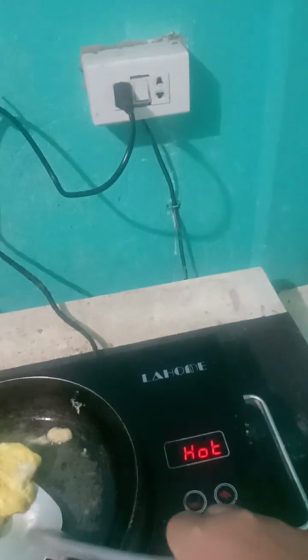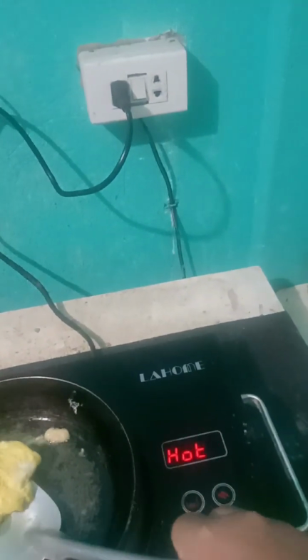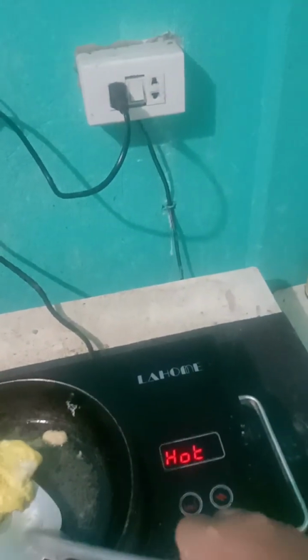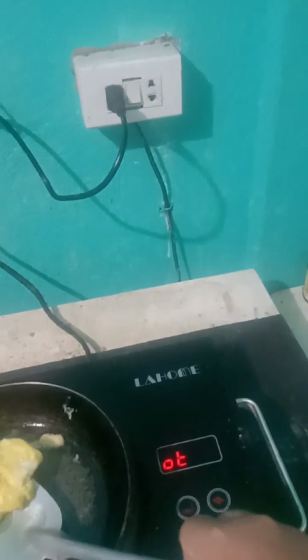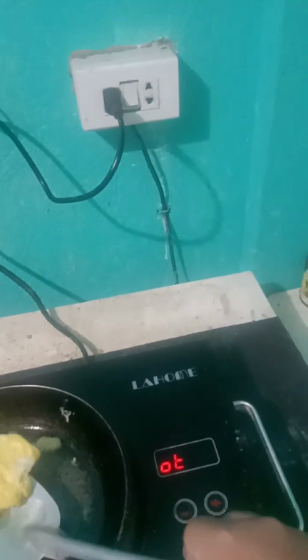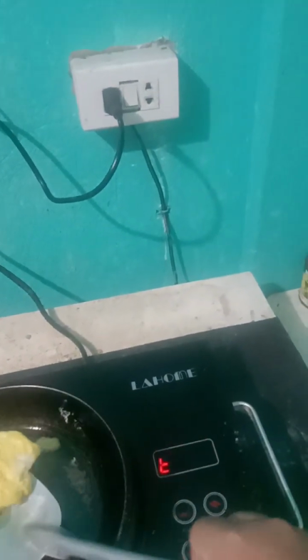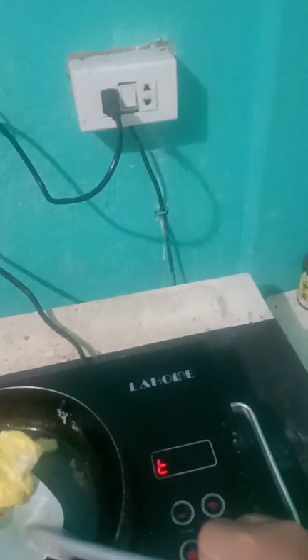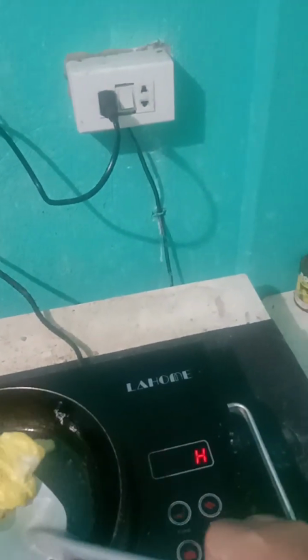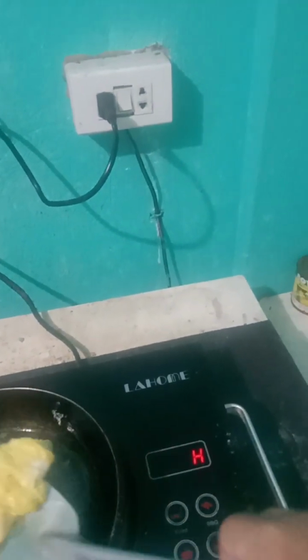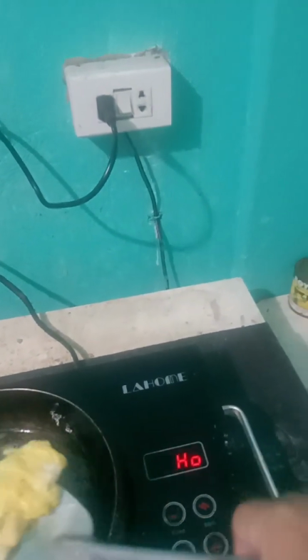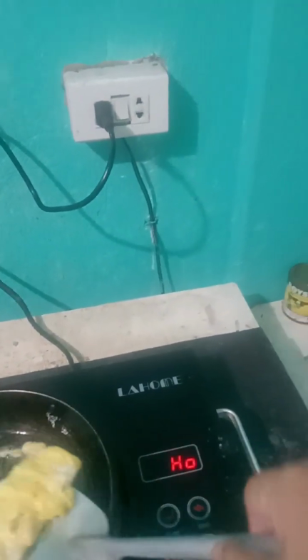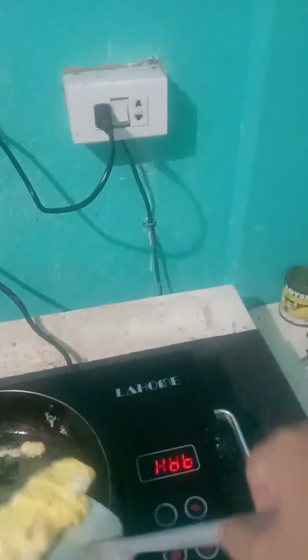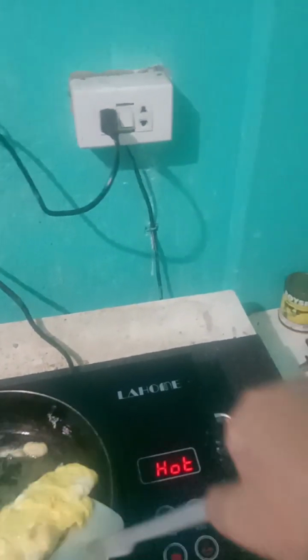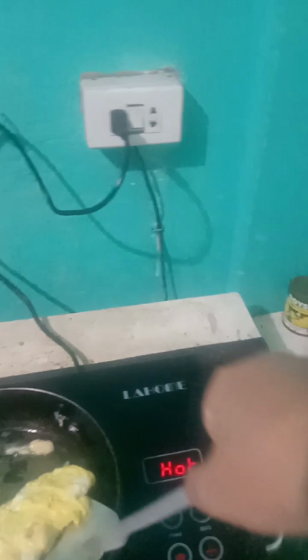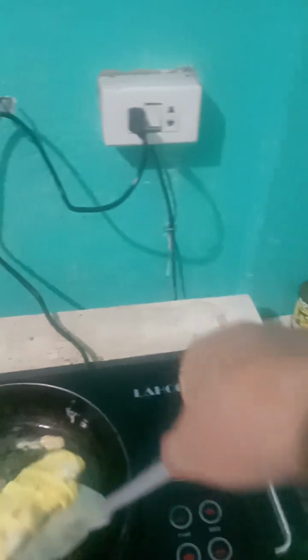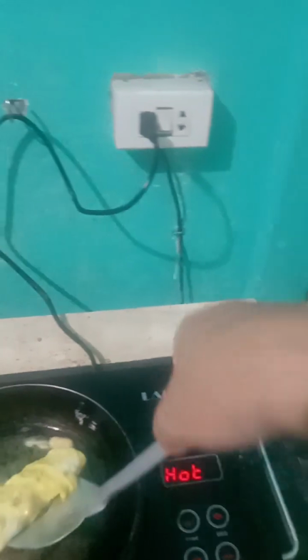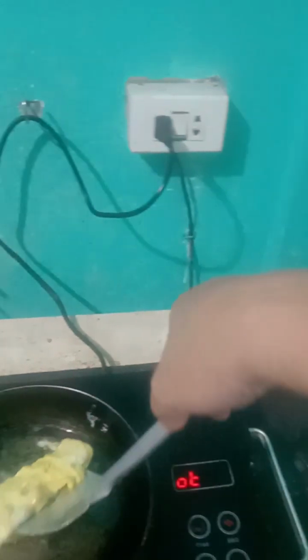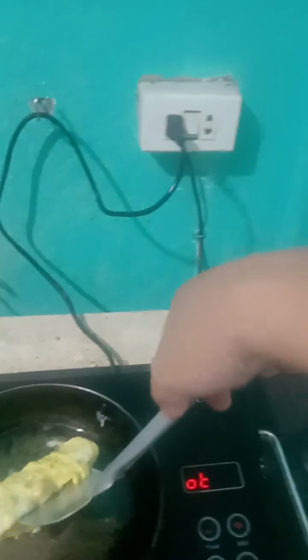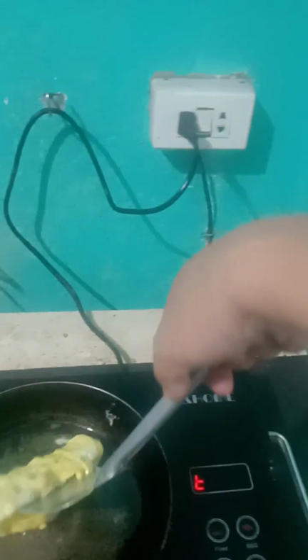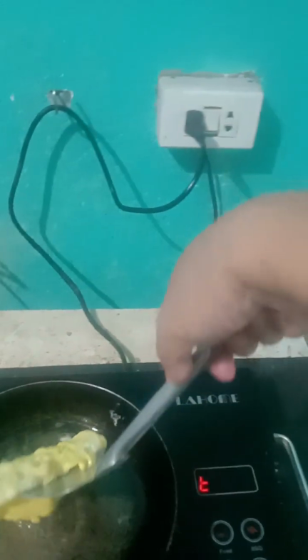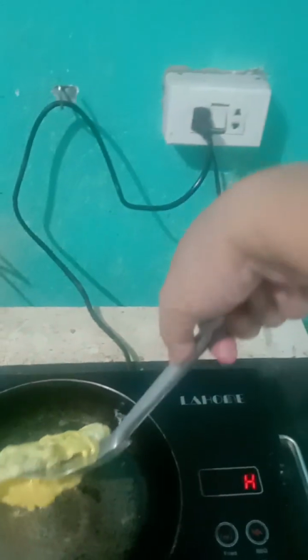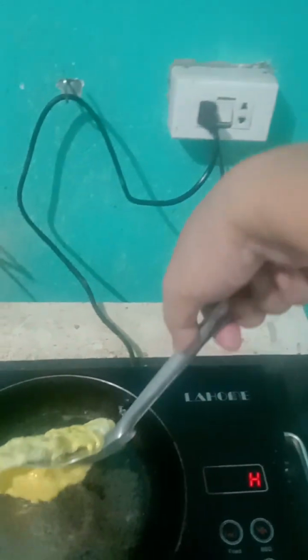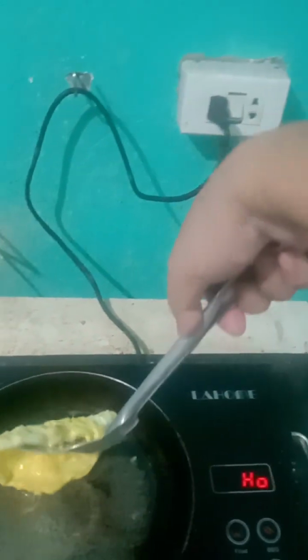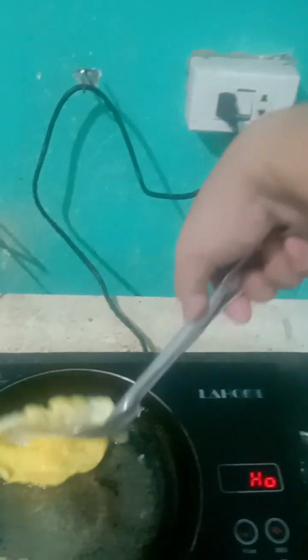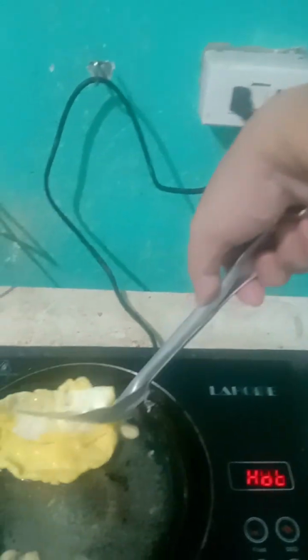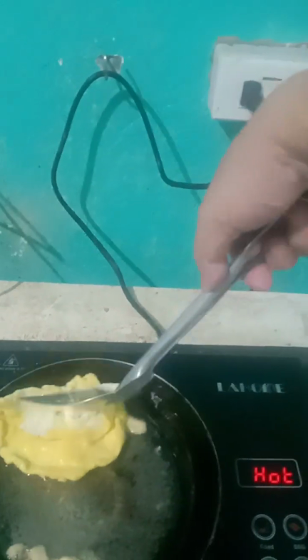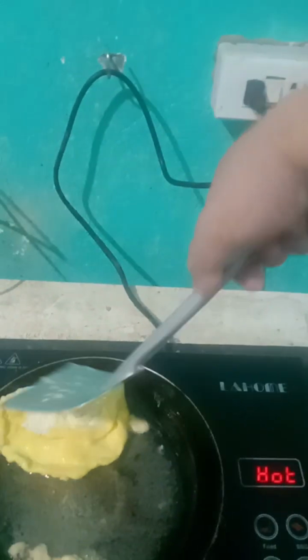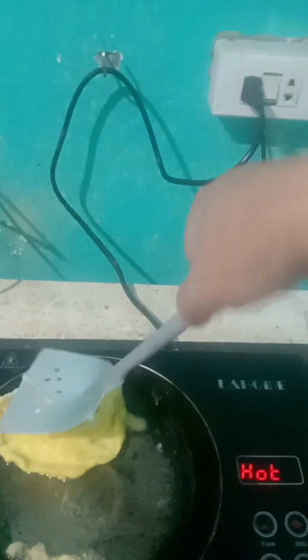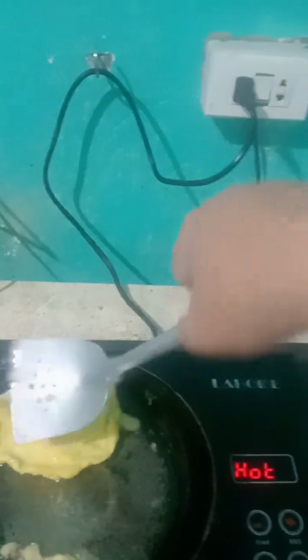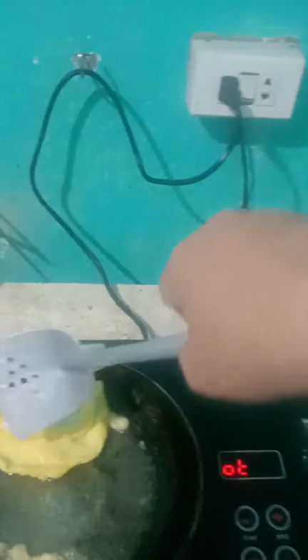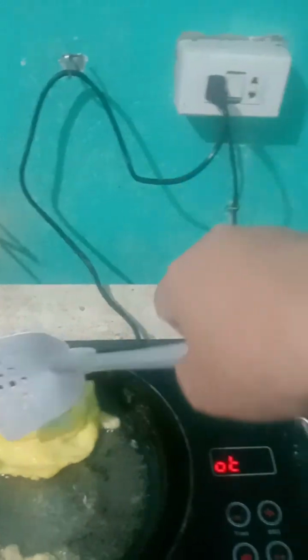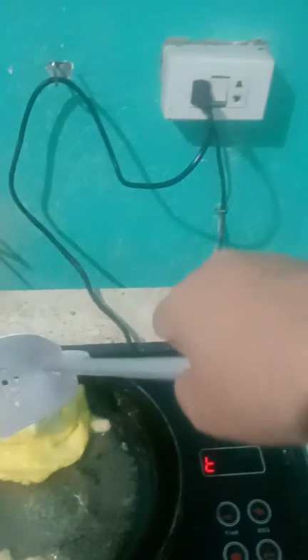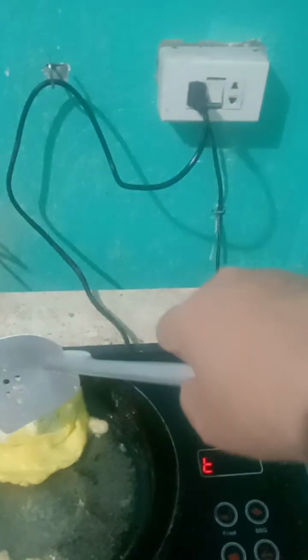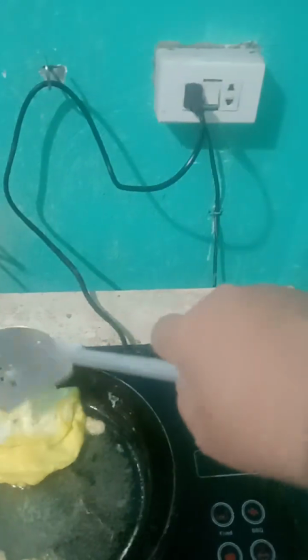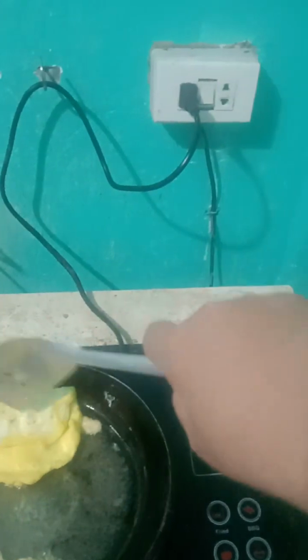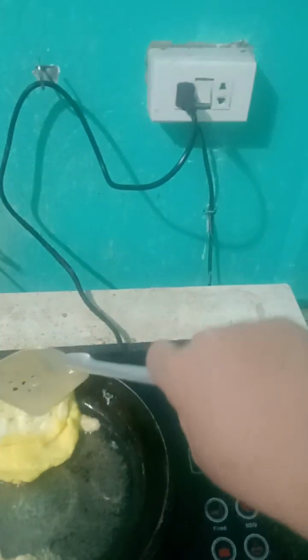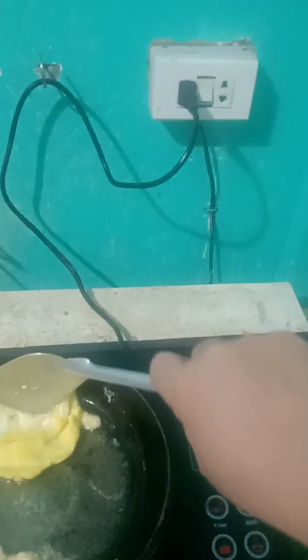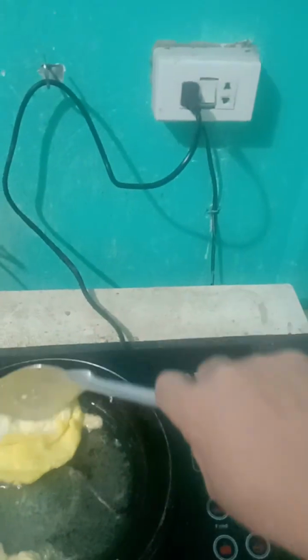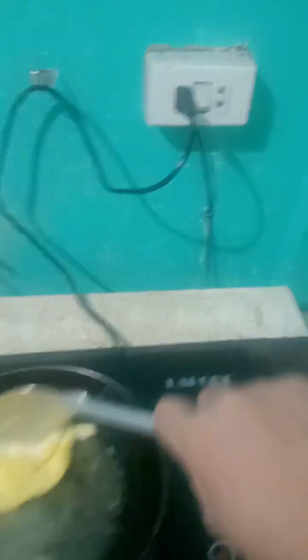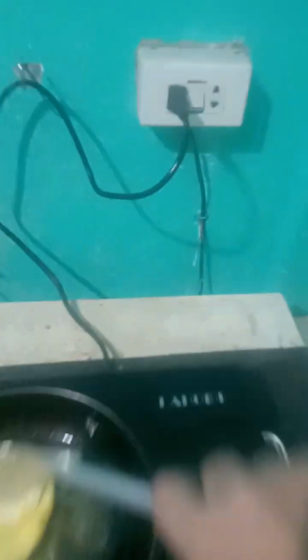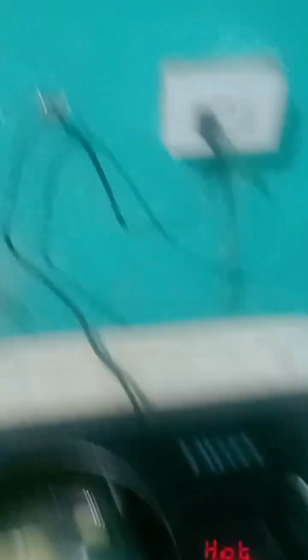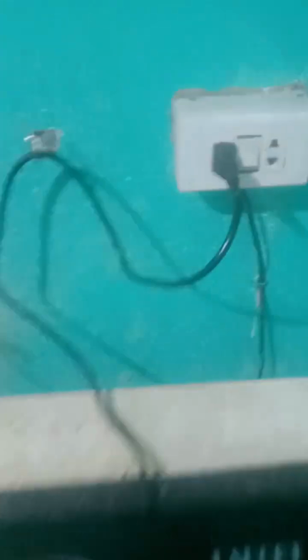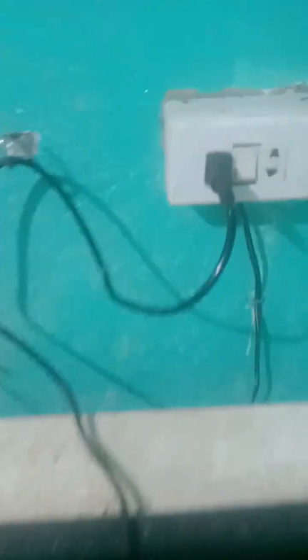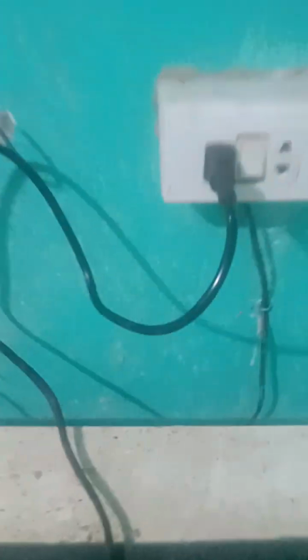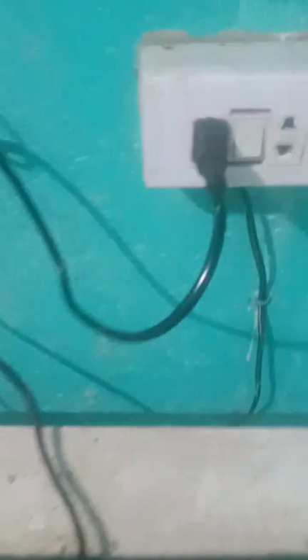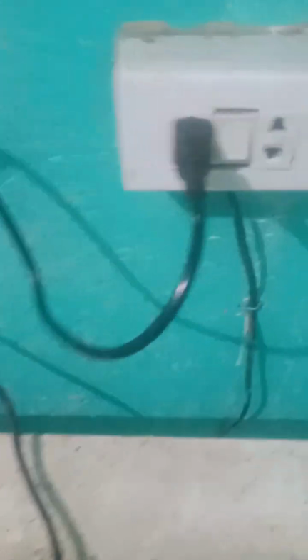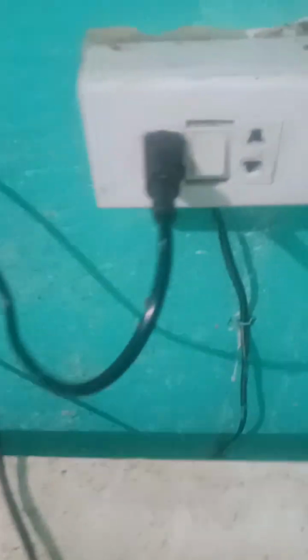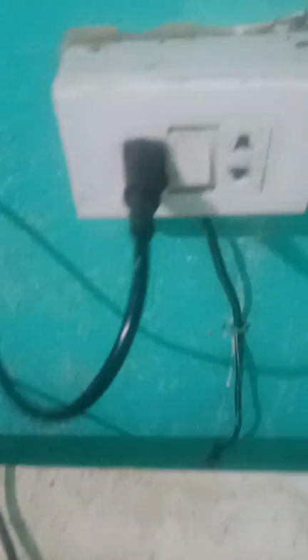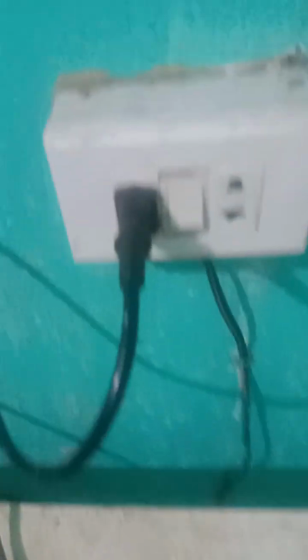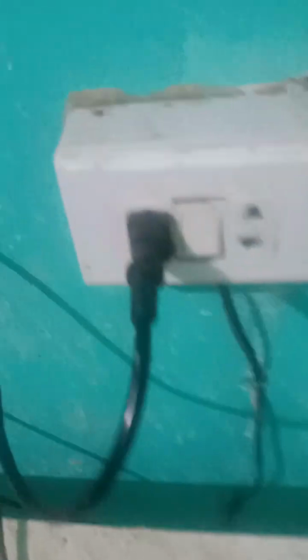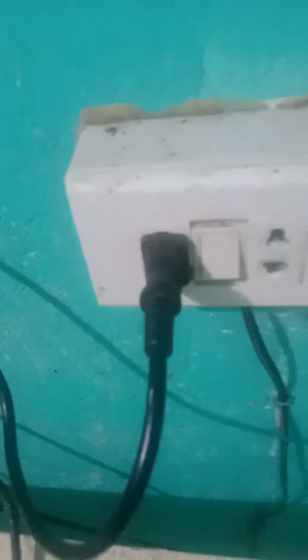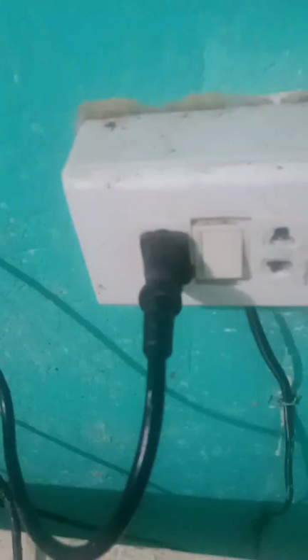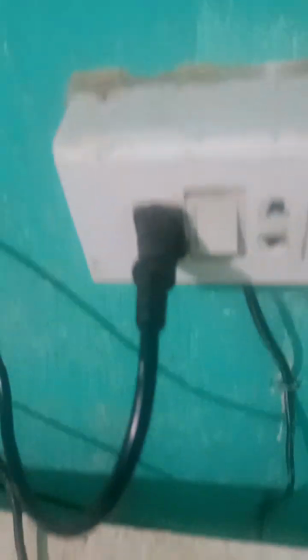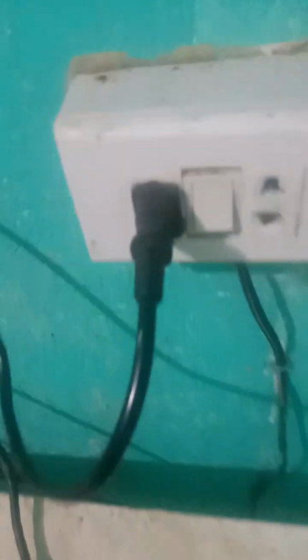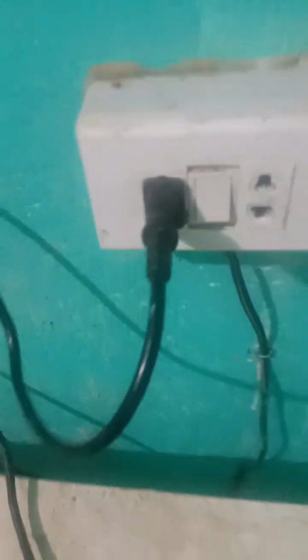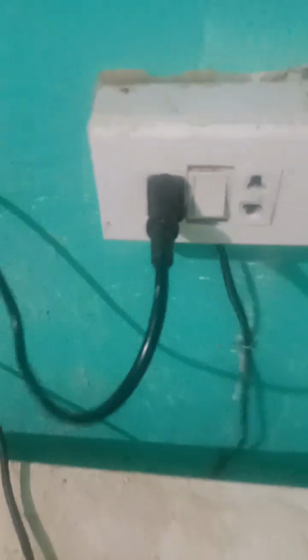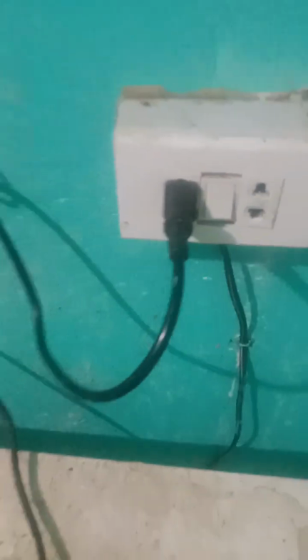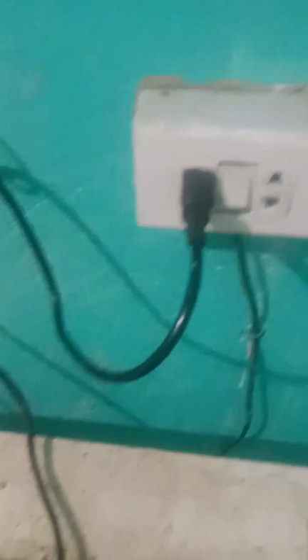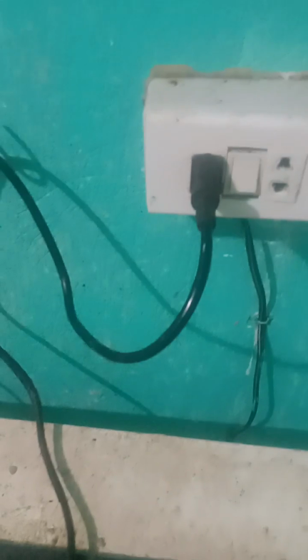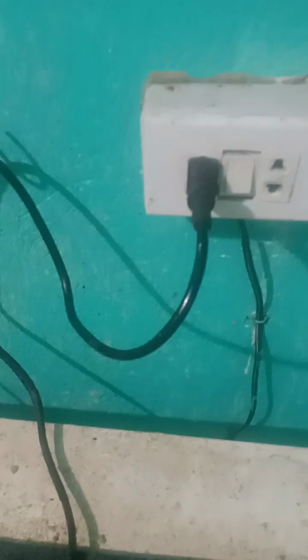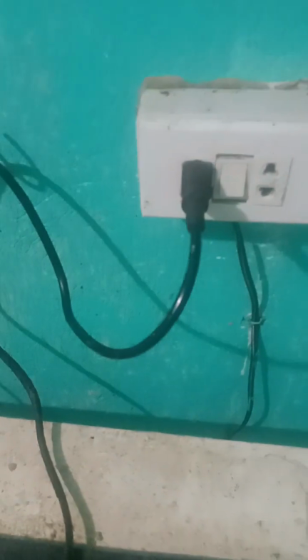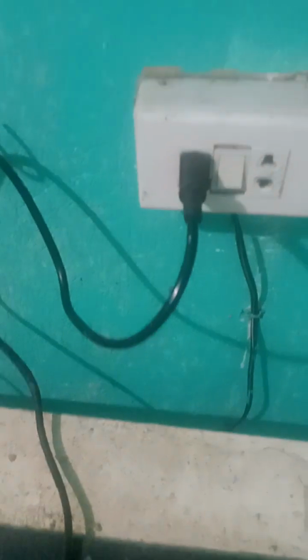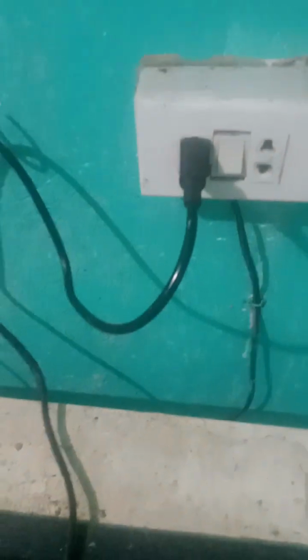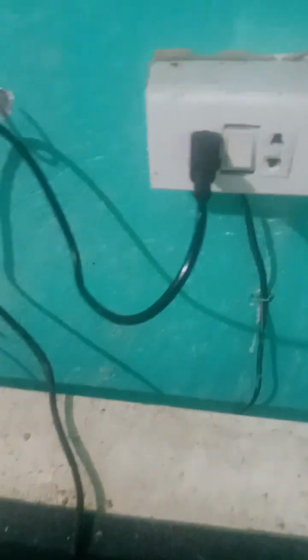Turn off the switch — do not pull out the plug.